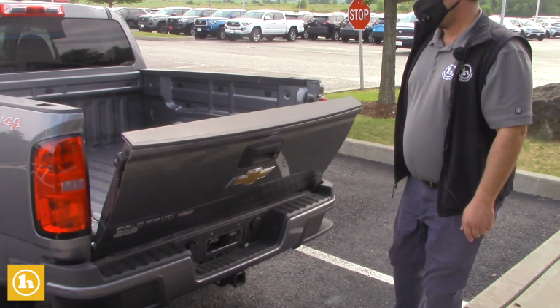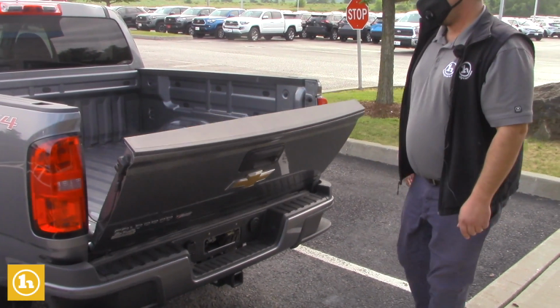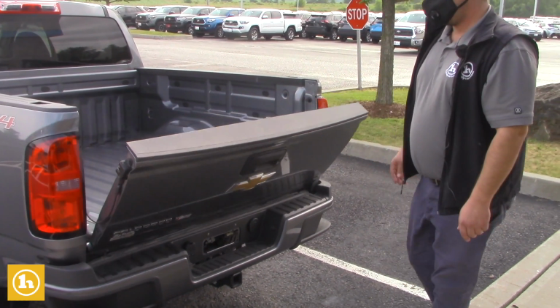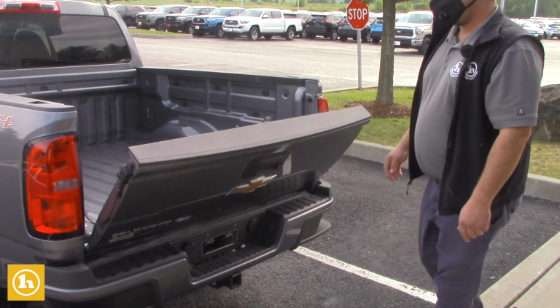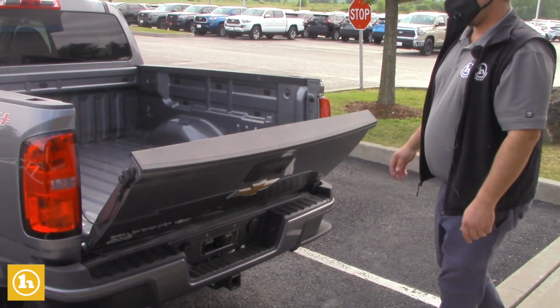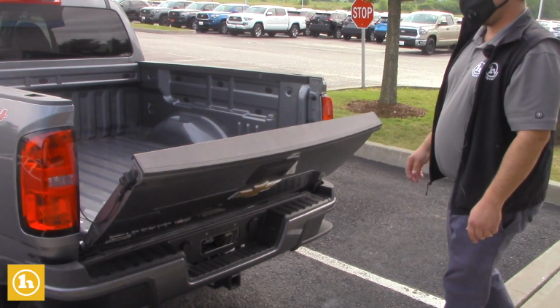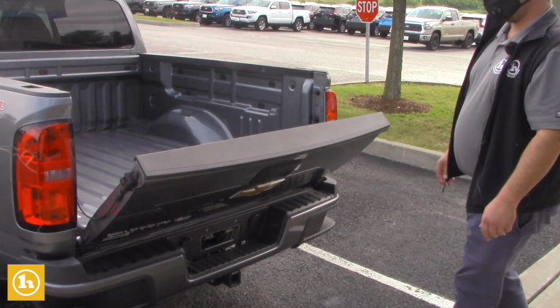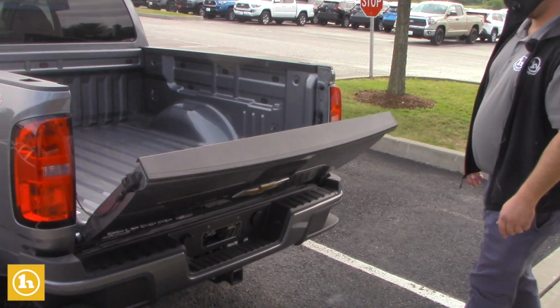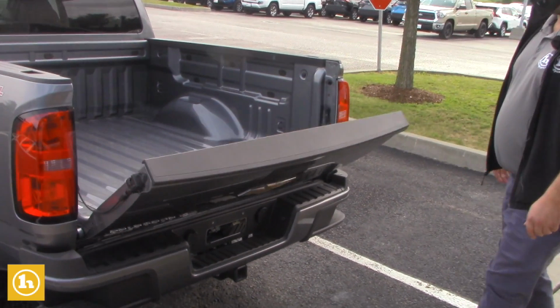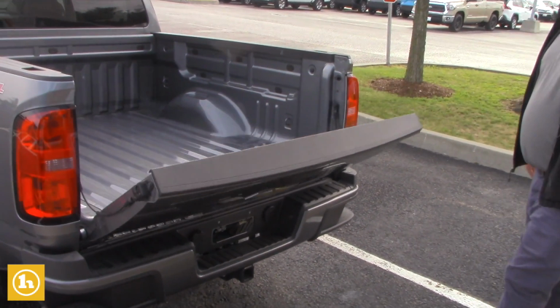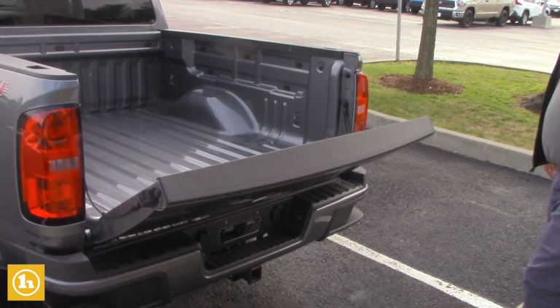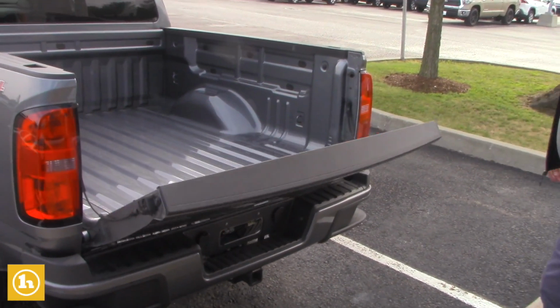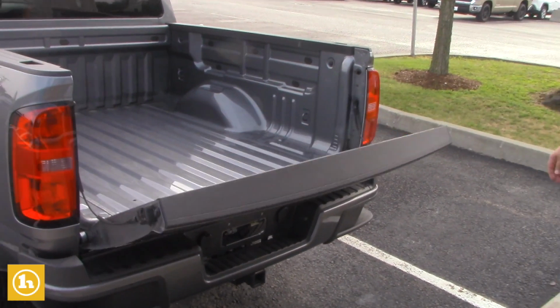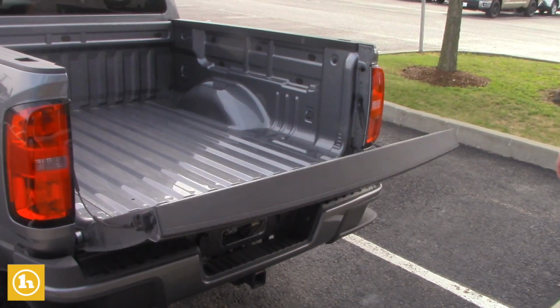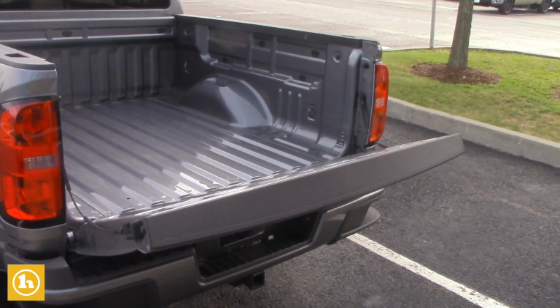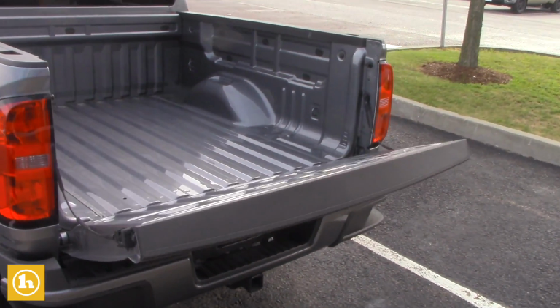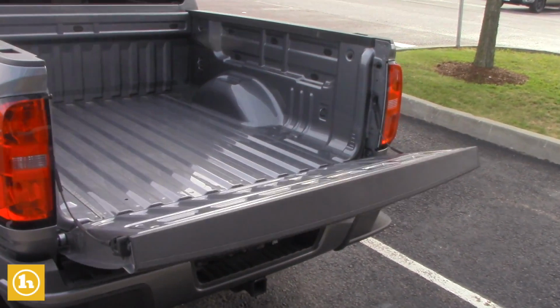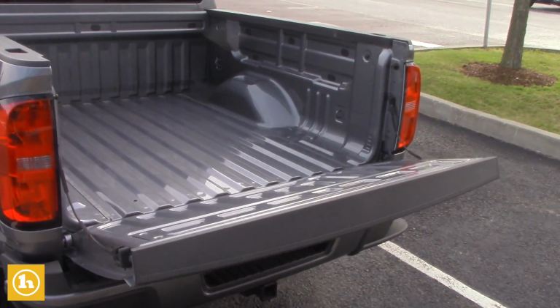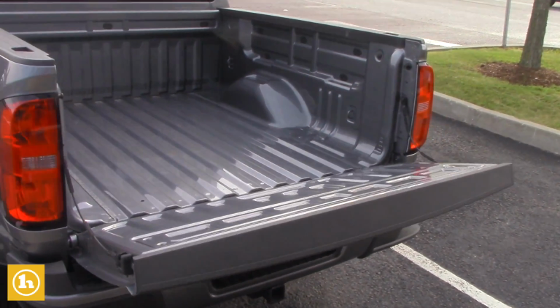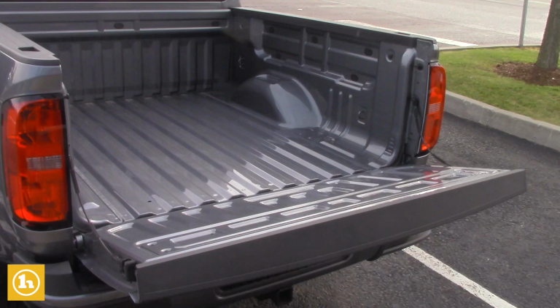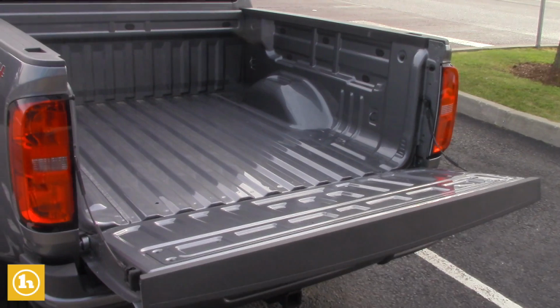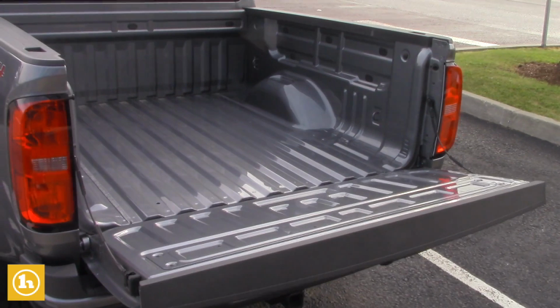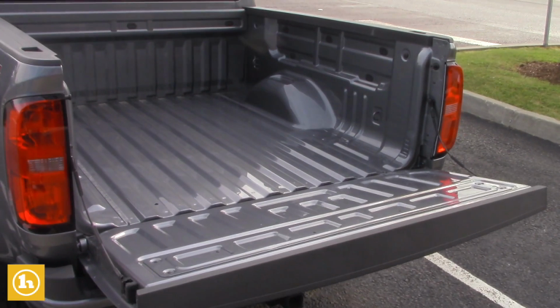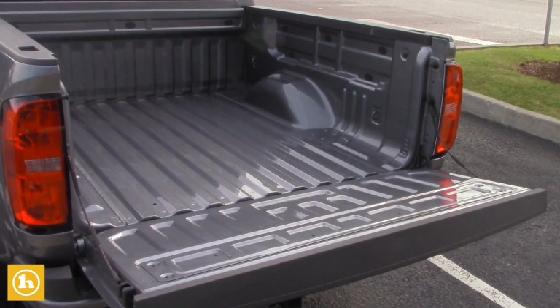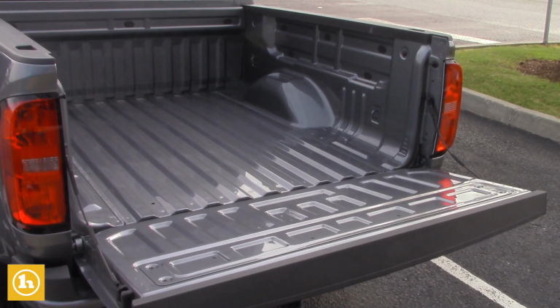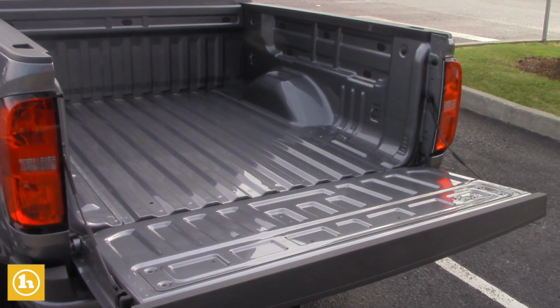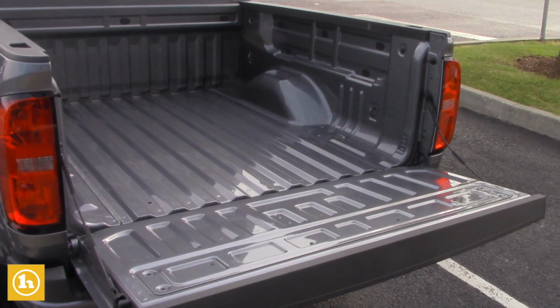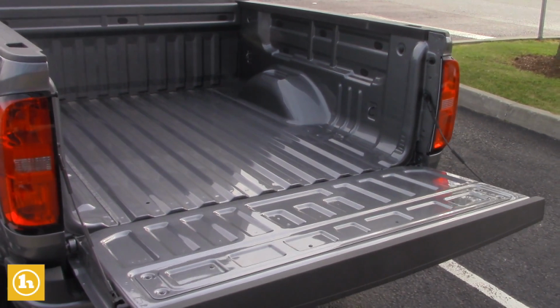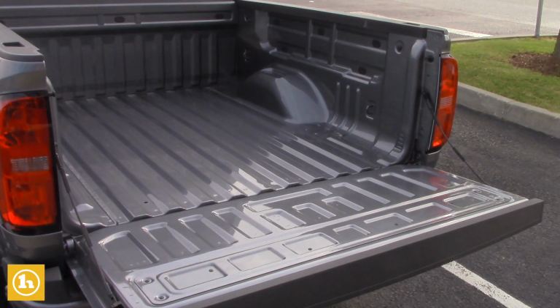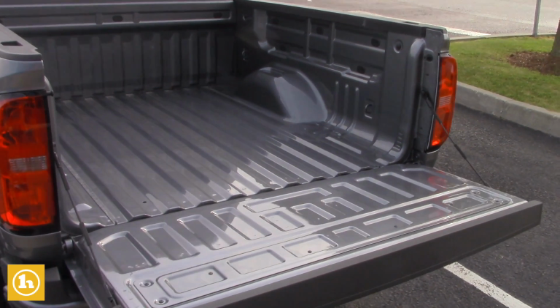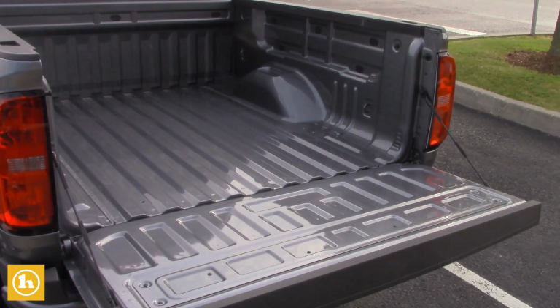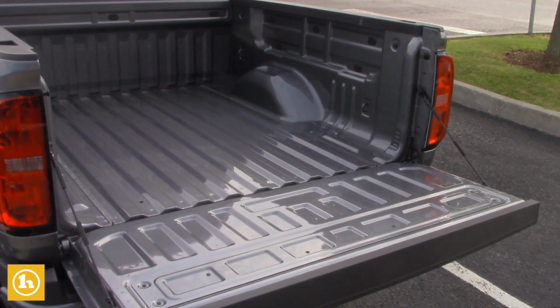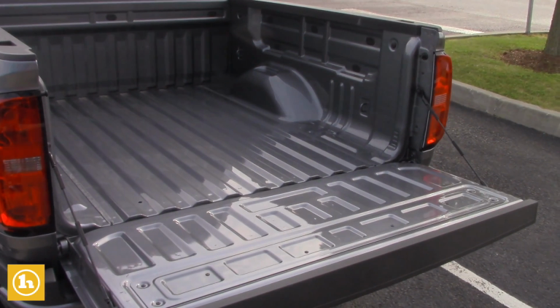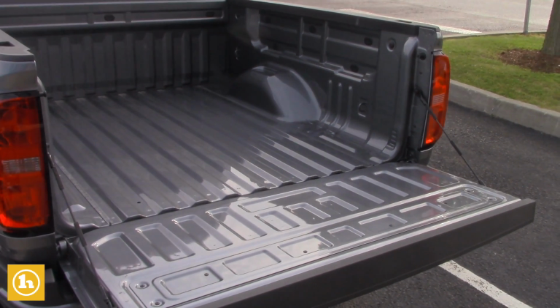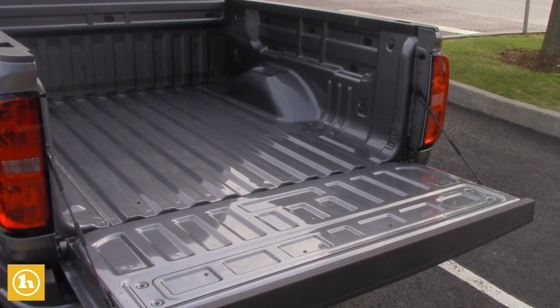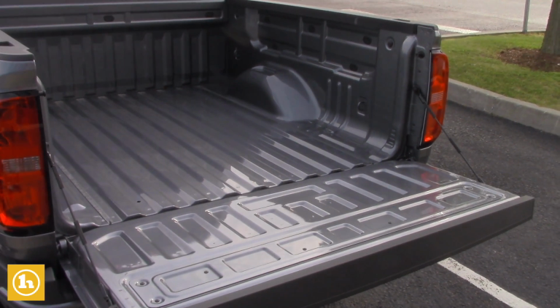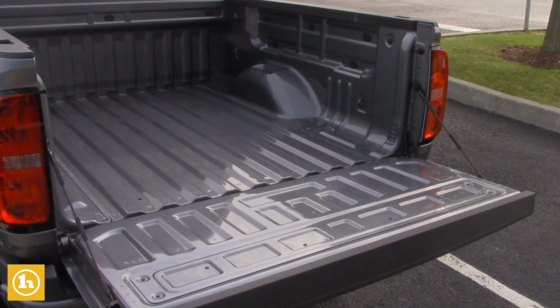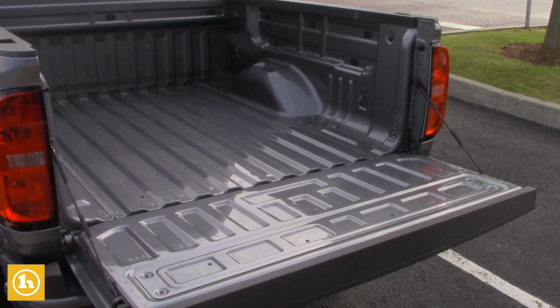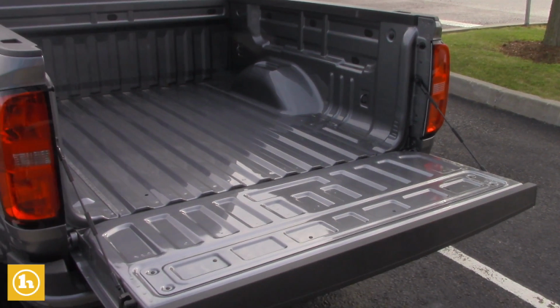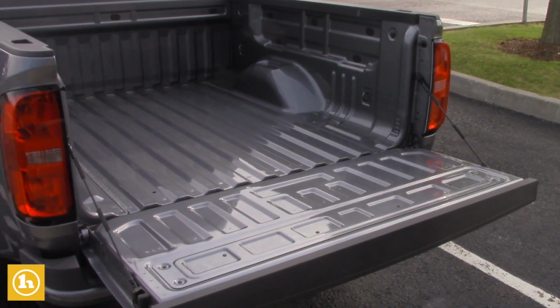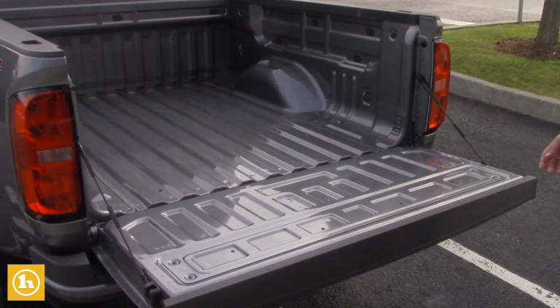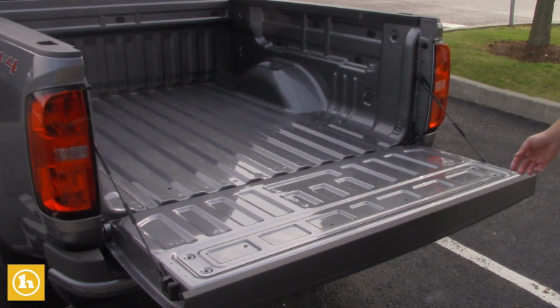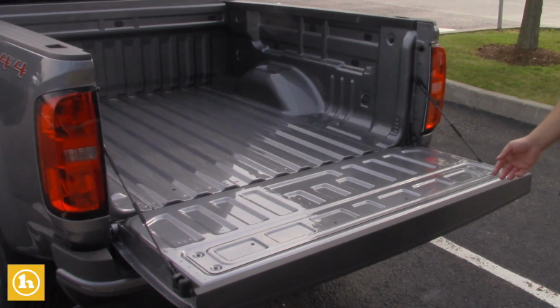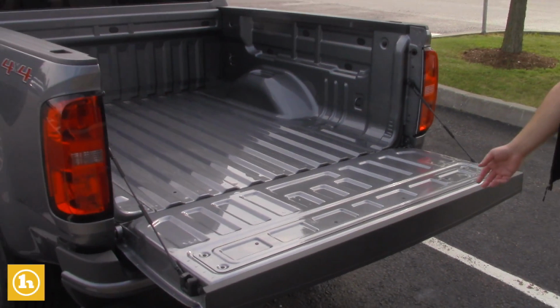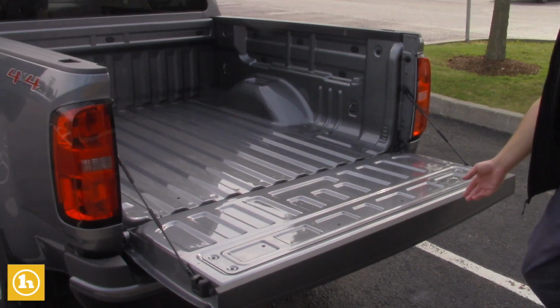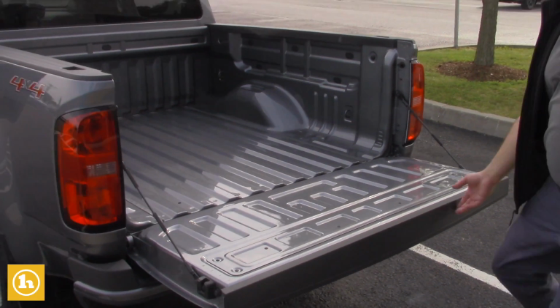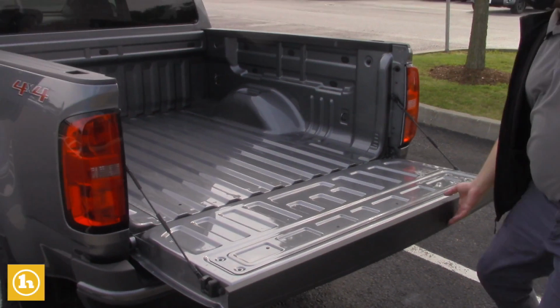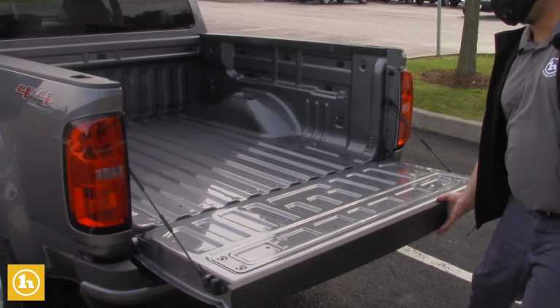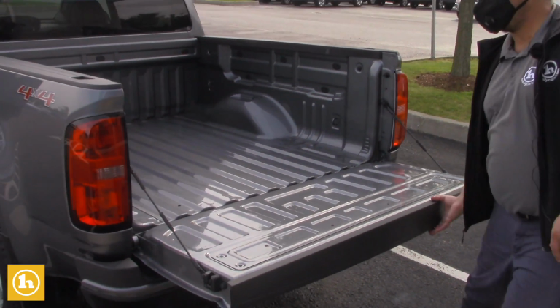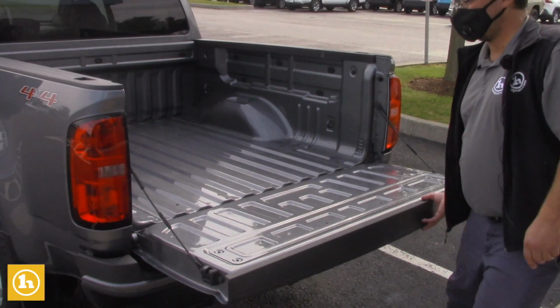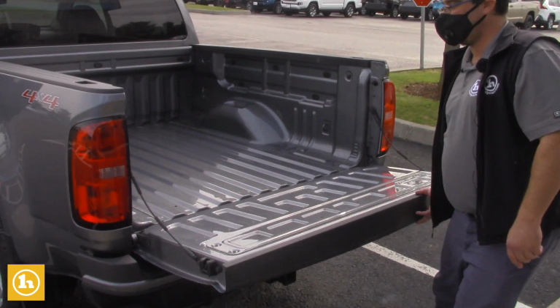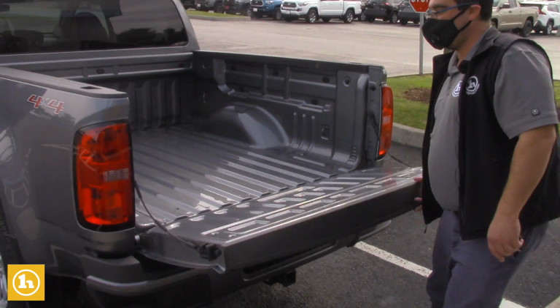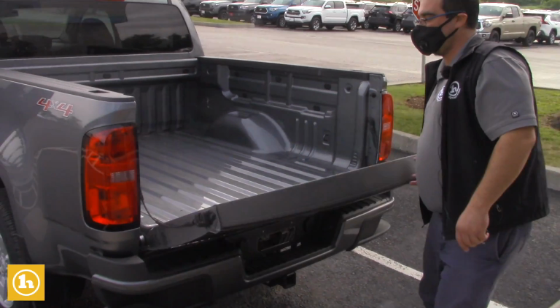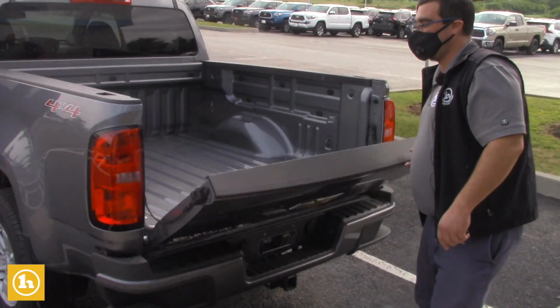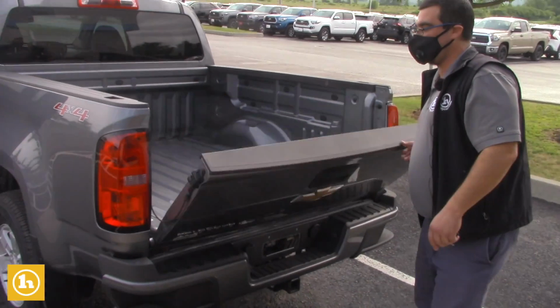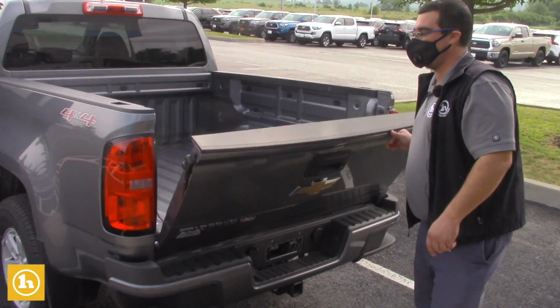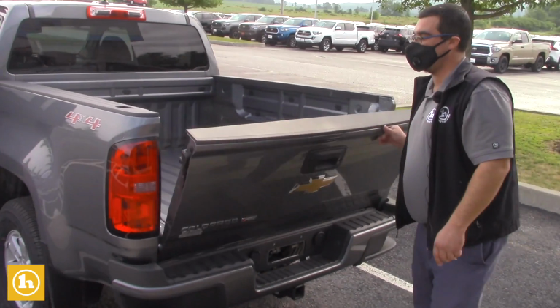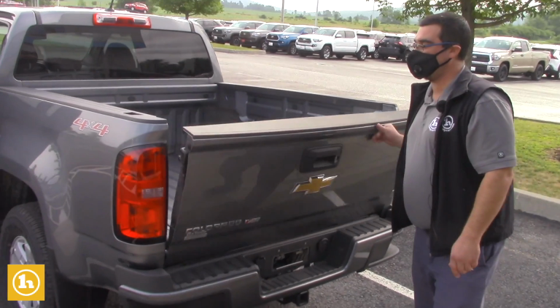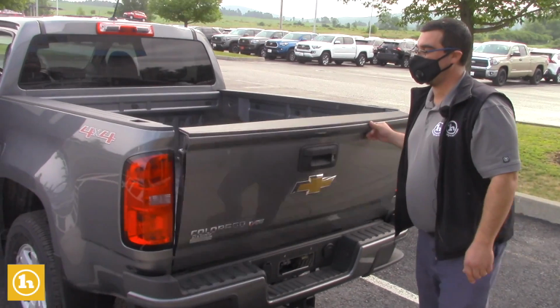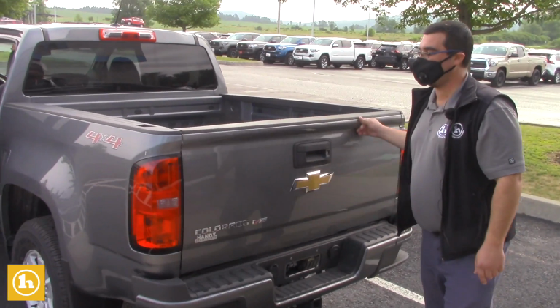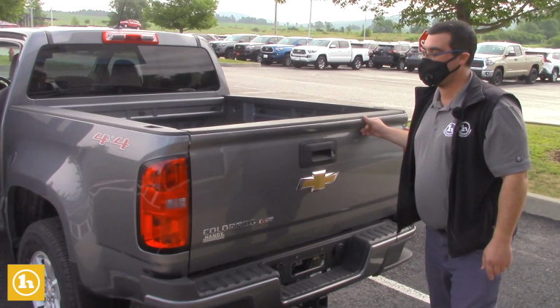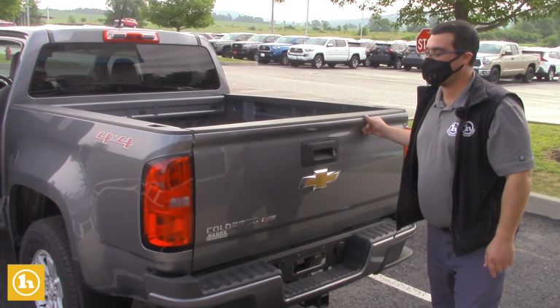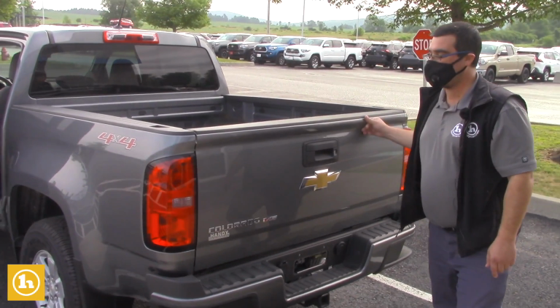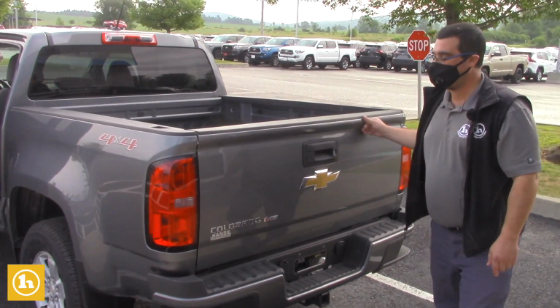You have your easy up, easy down tailgate. These are extremely light and easy to put back up.